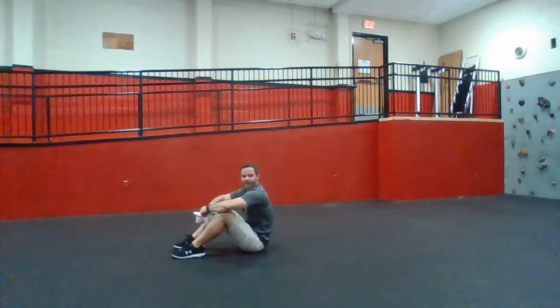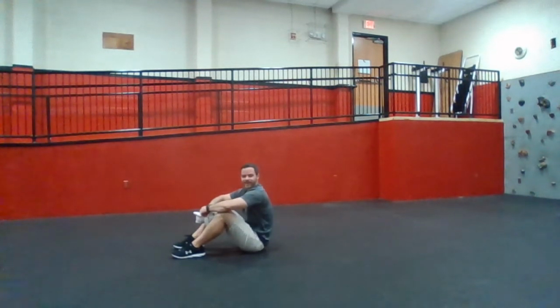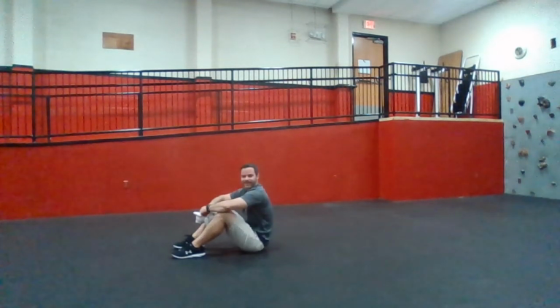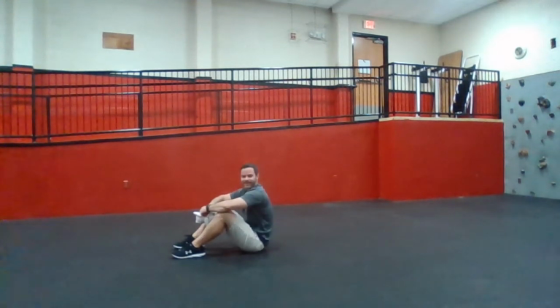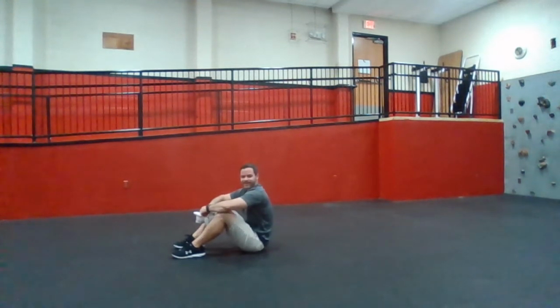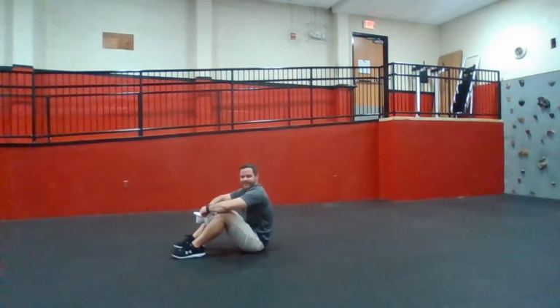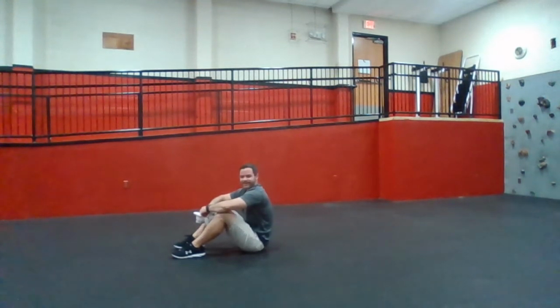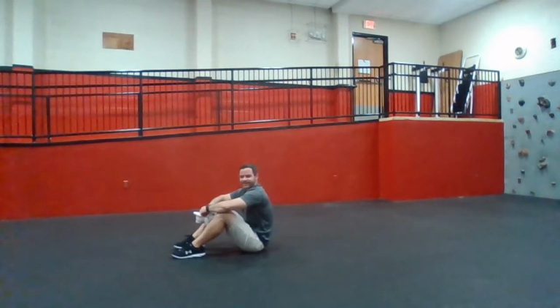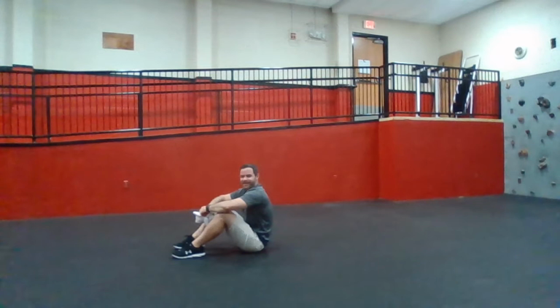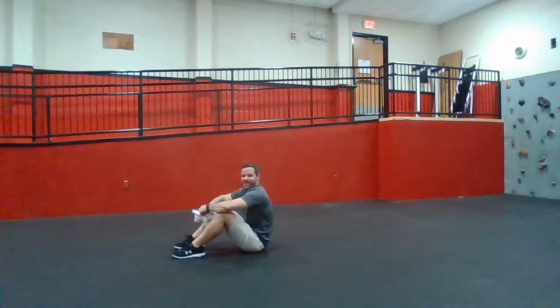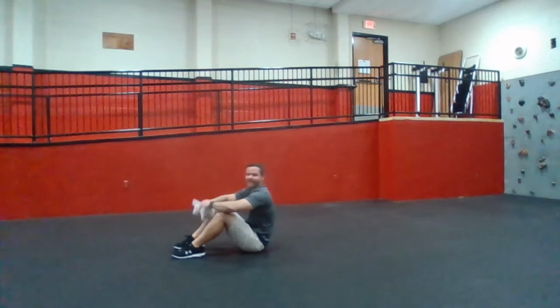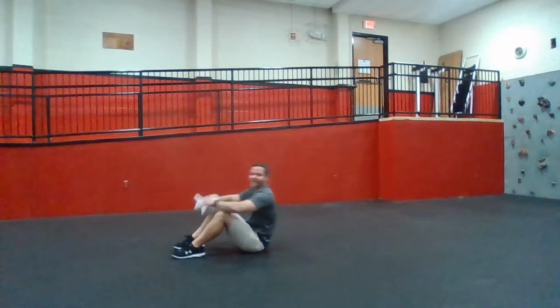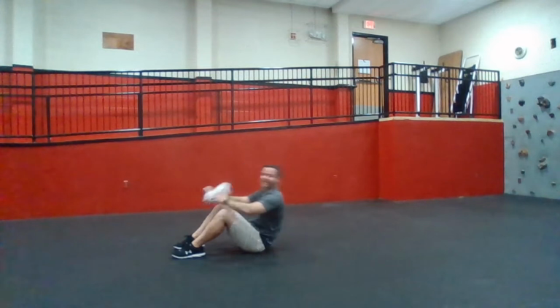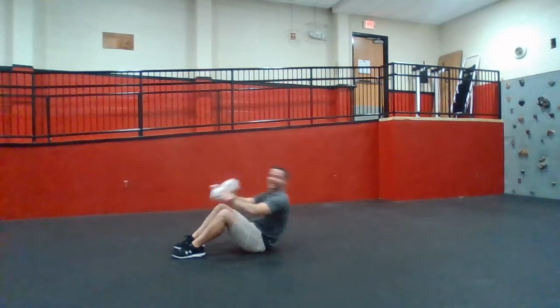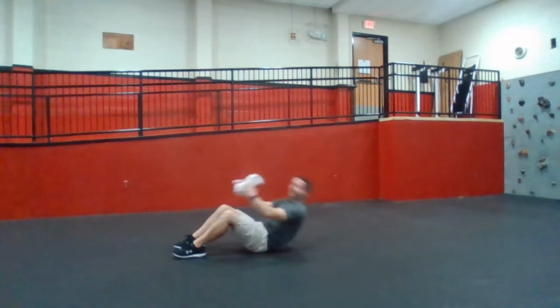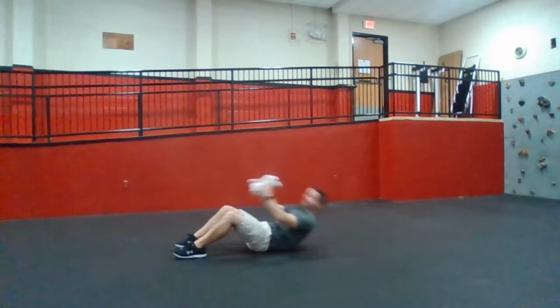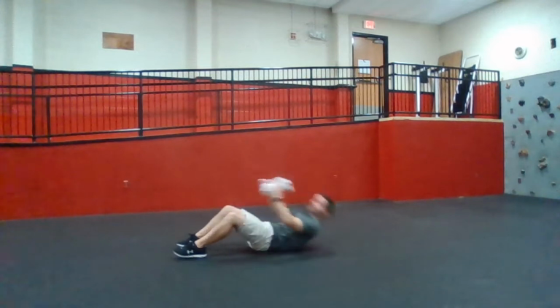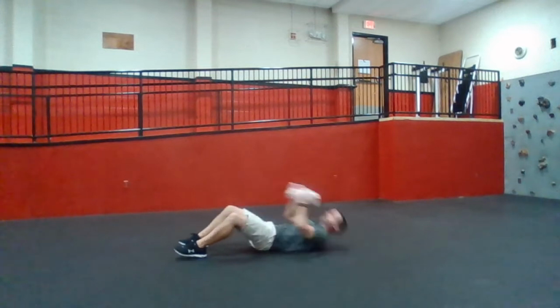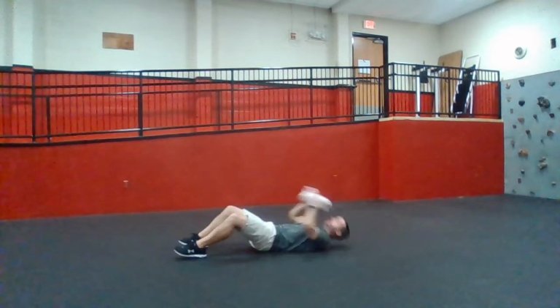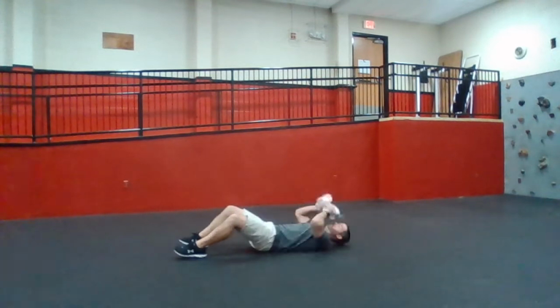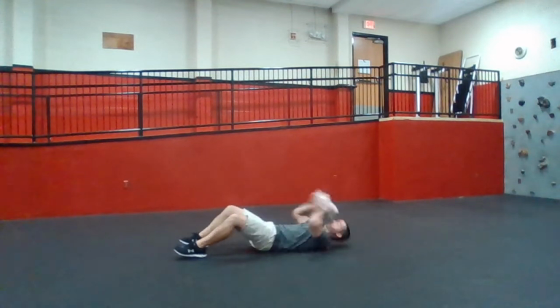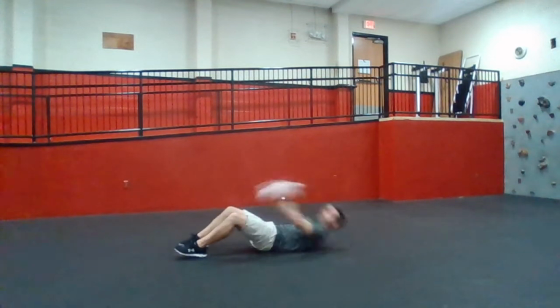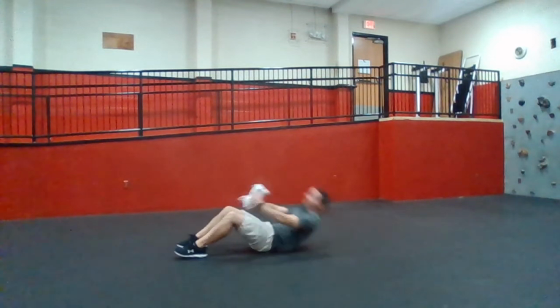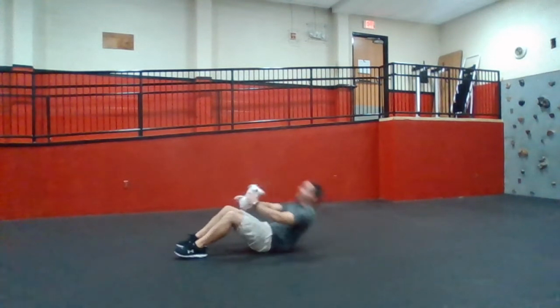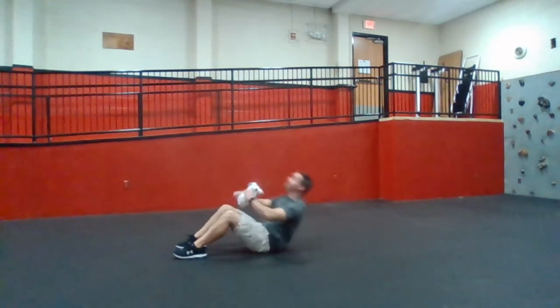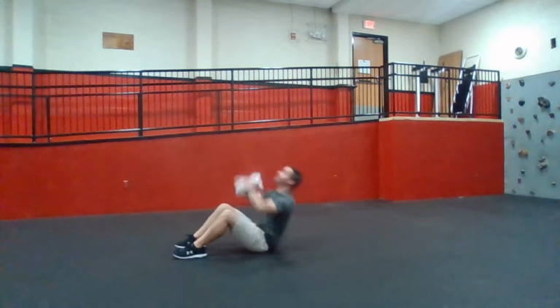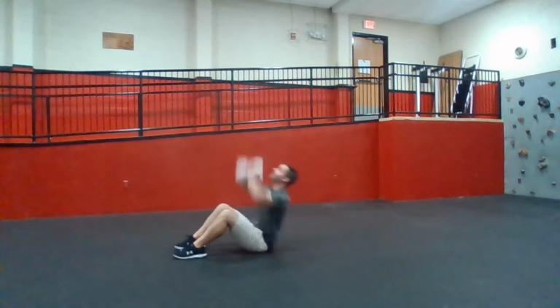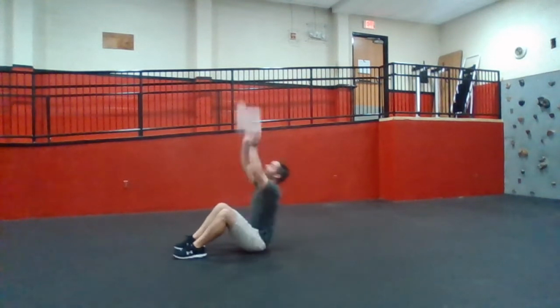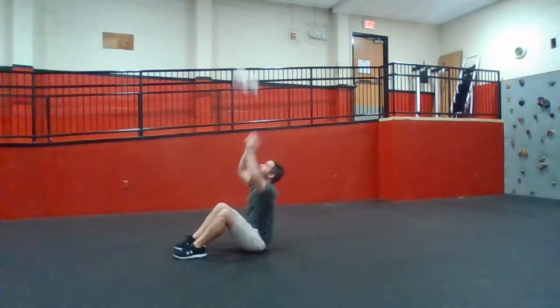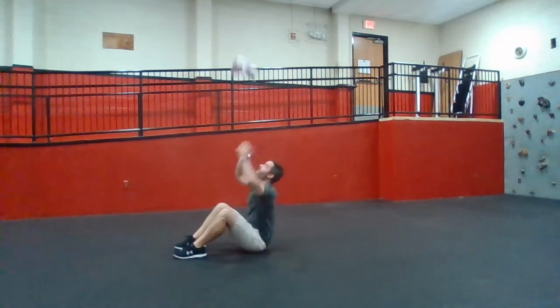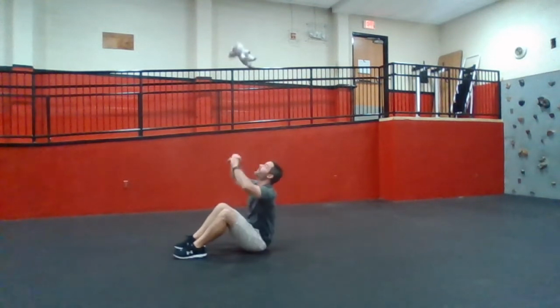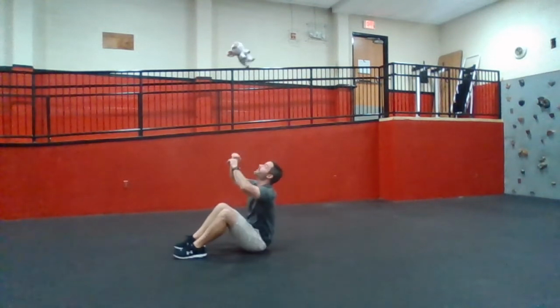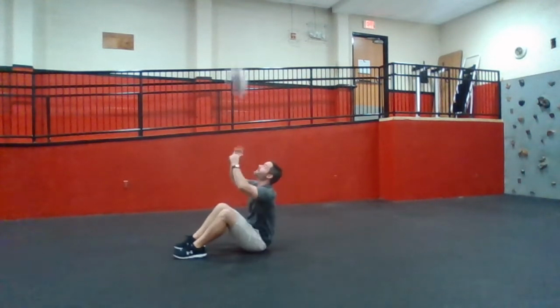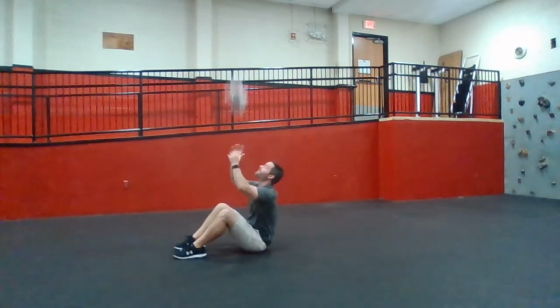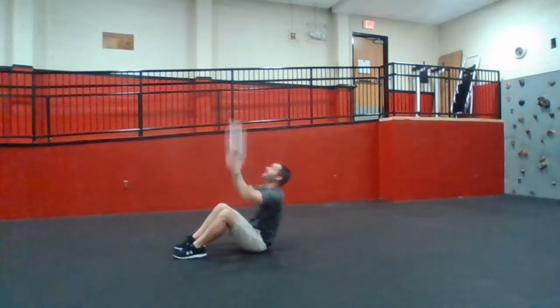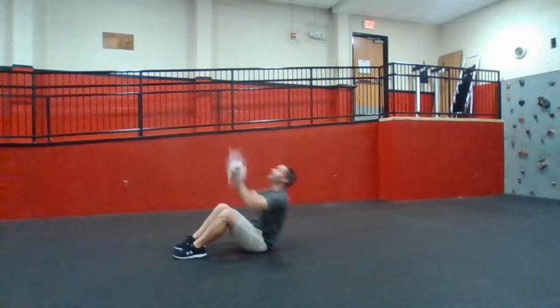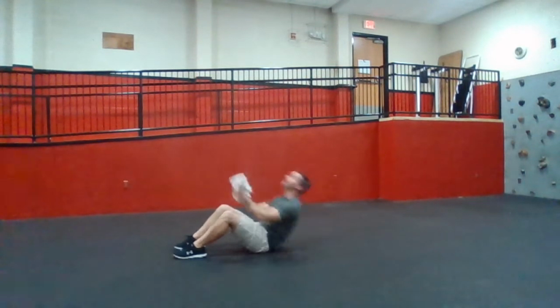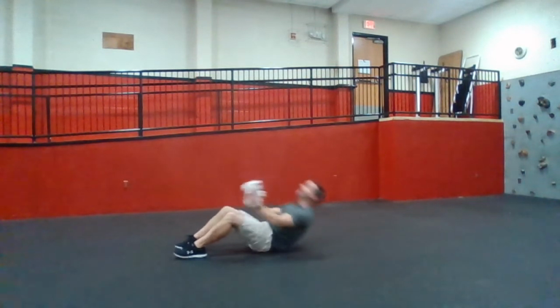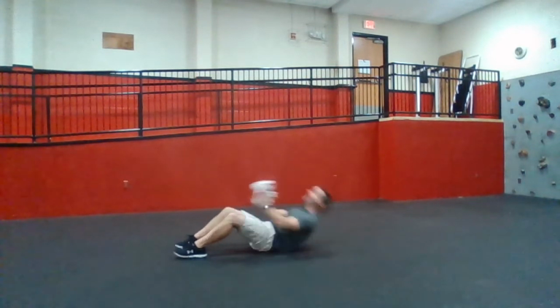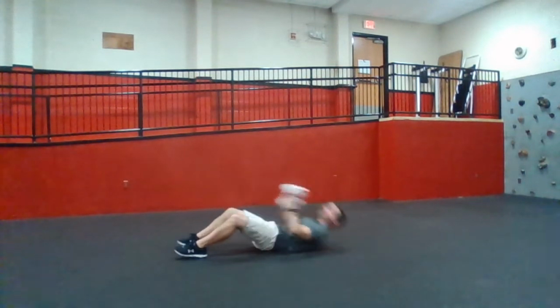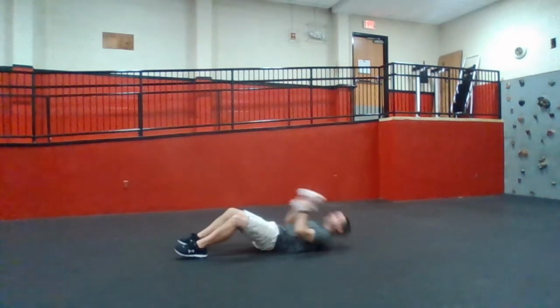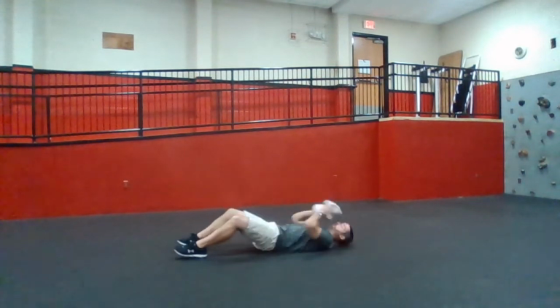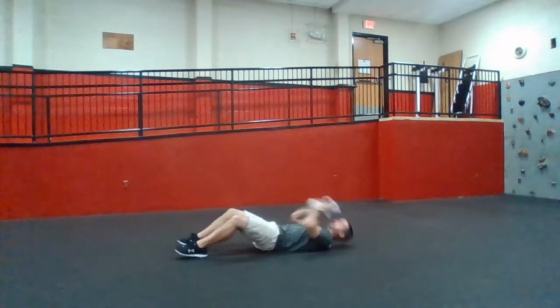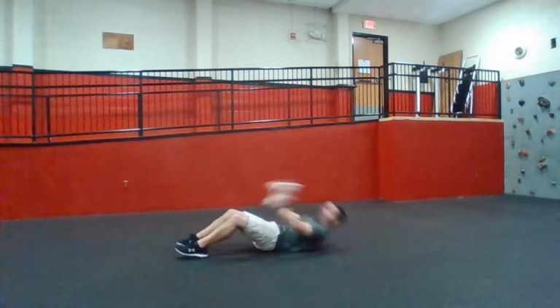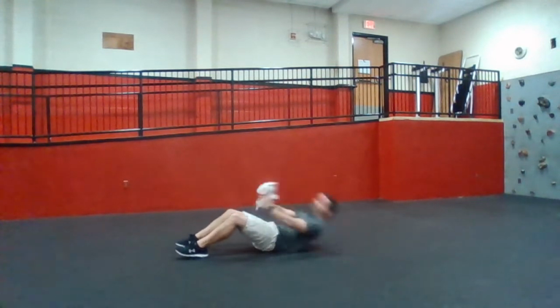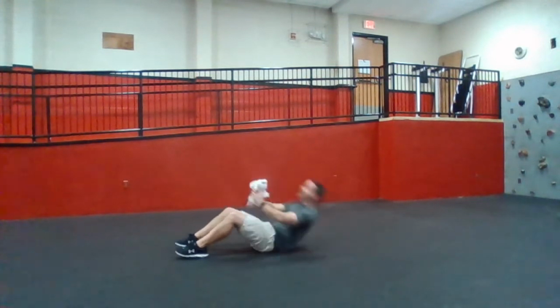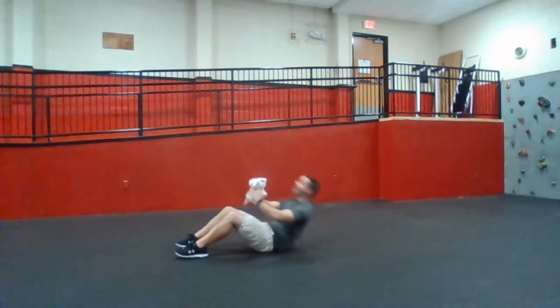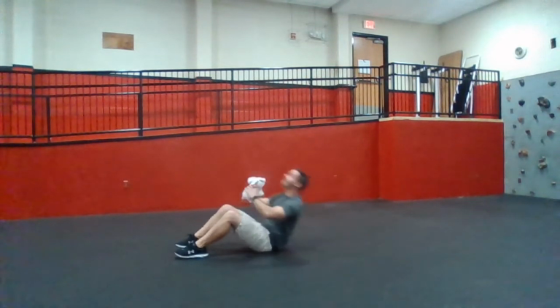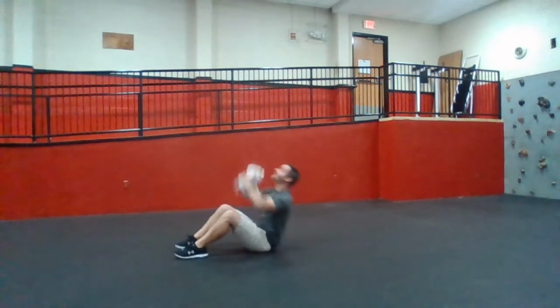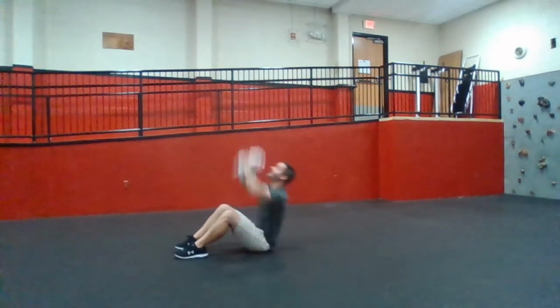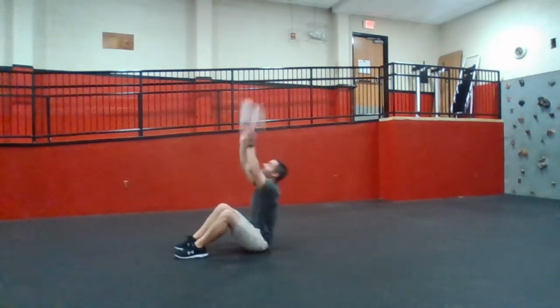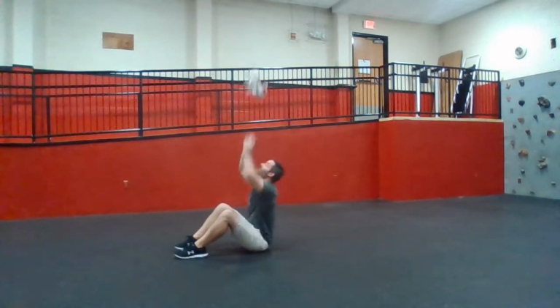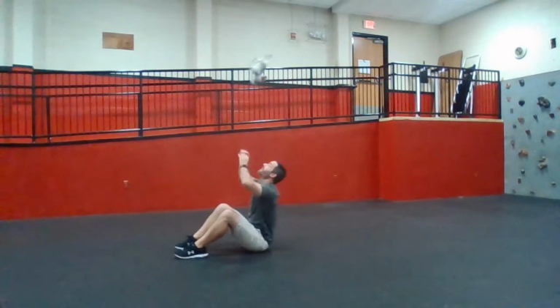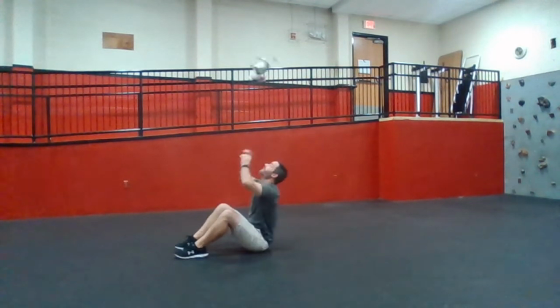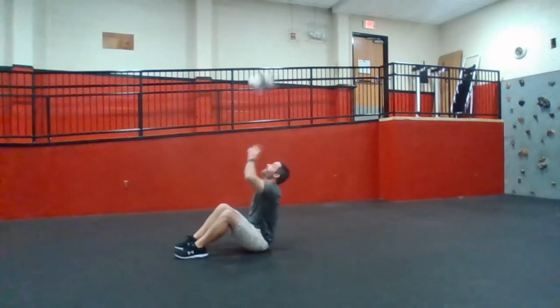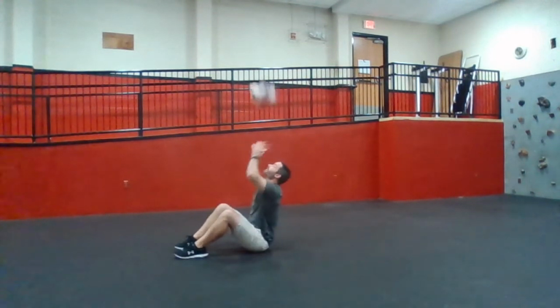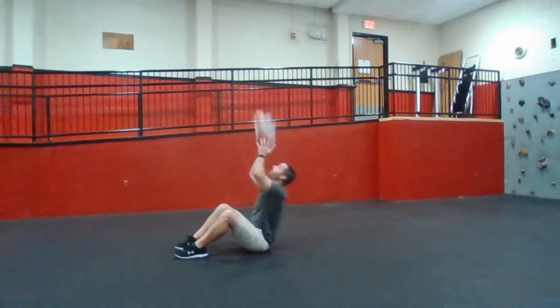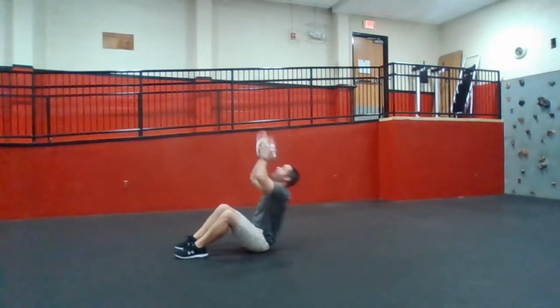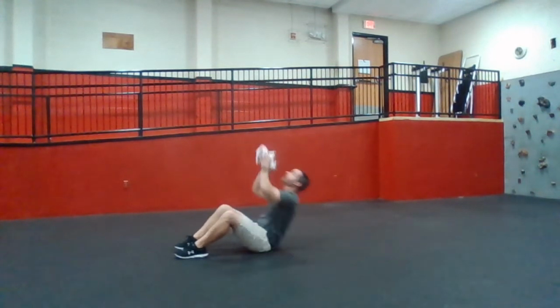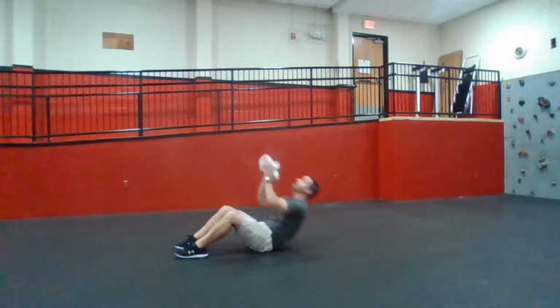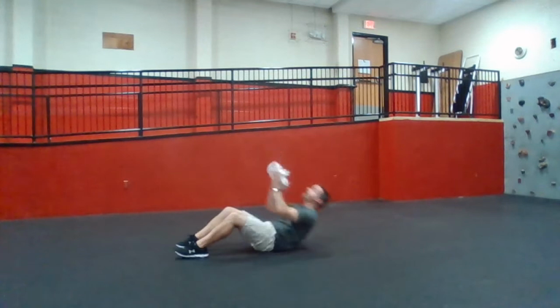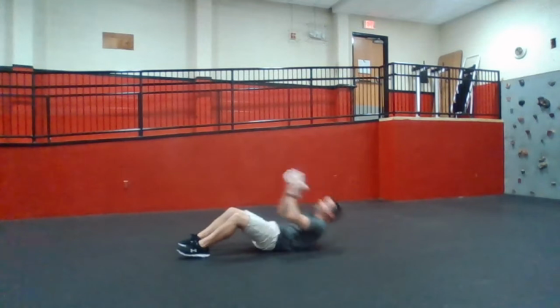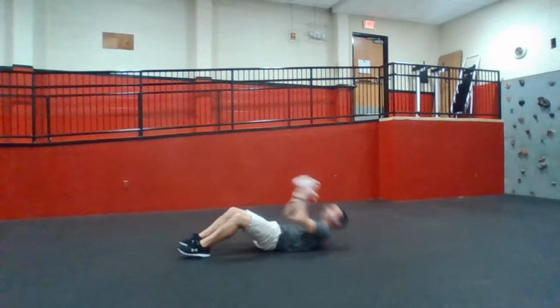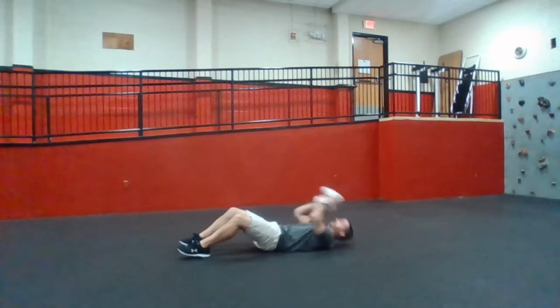Ready, set, let's go. Curl up, toss, catch. Once you catch it, curl it up.